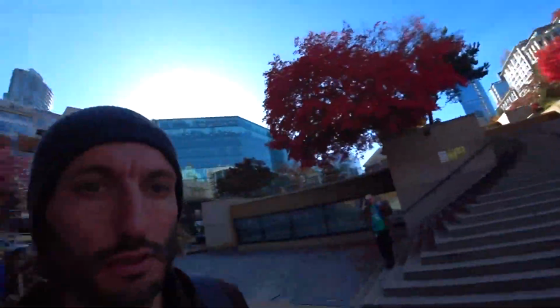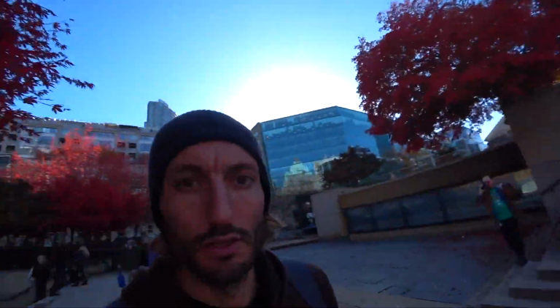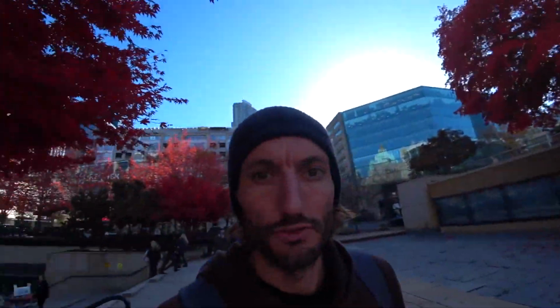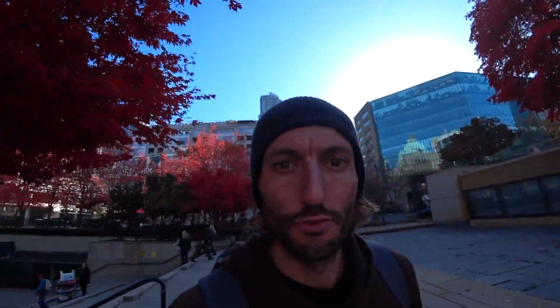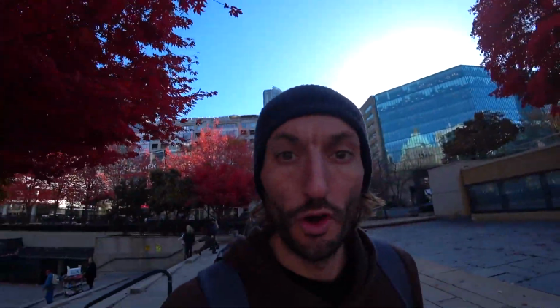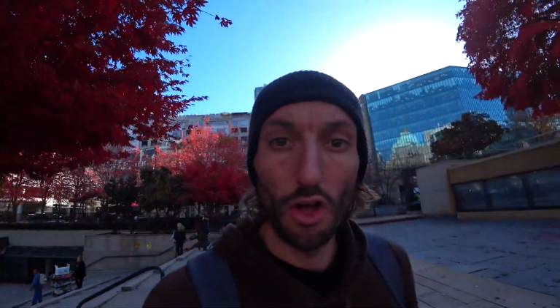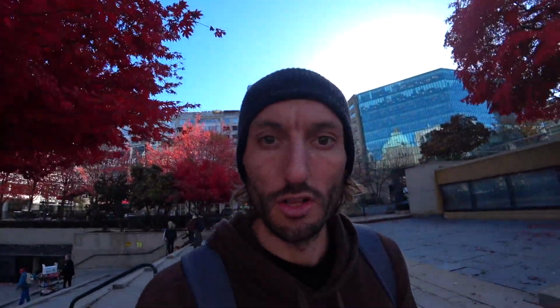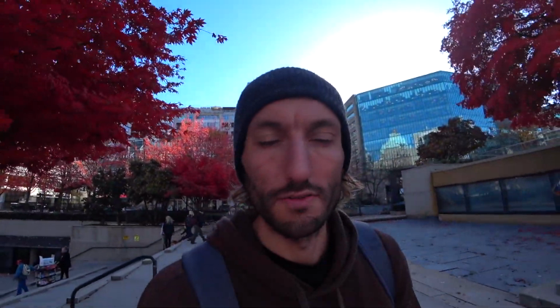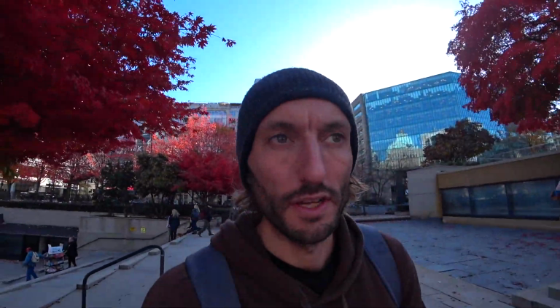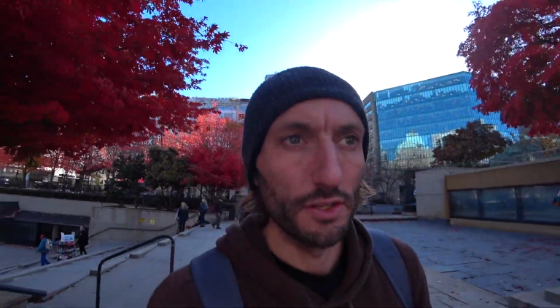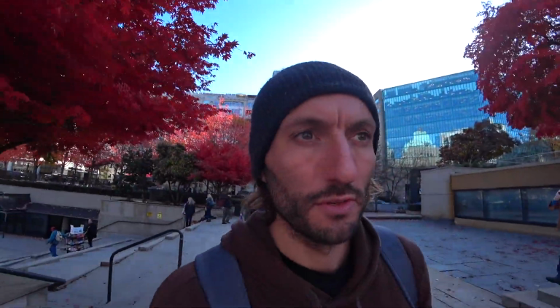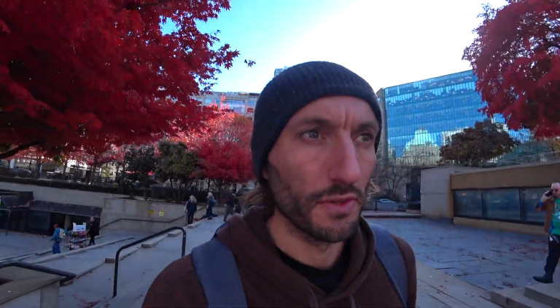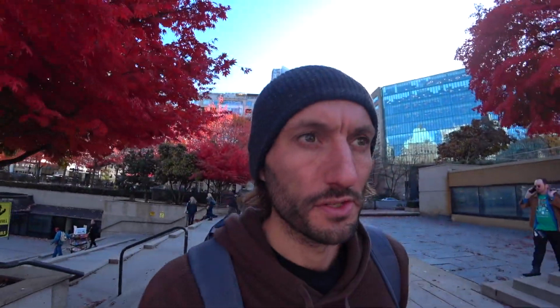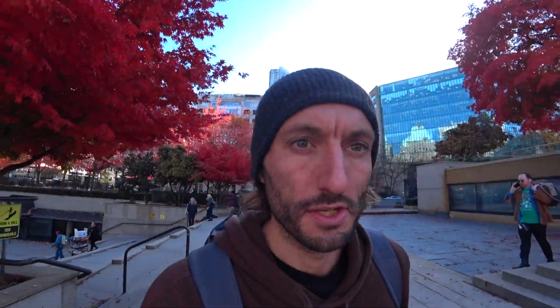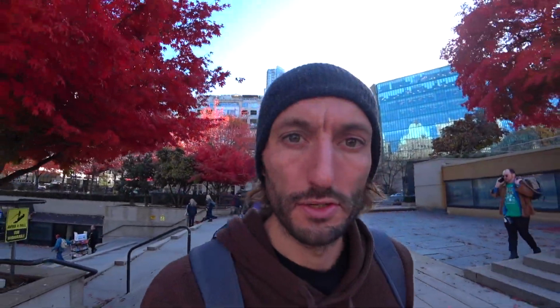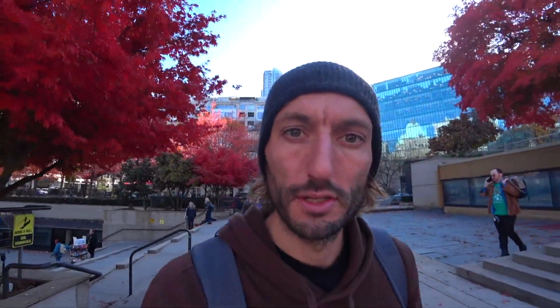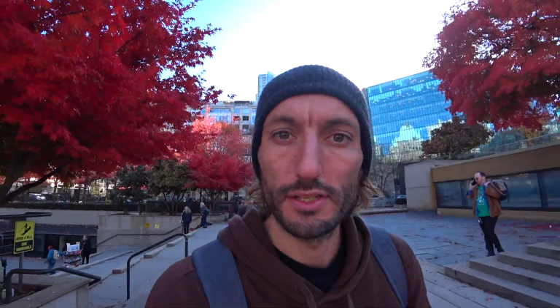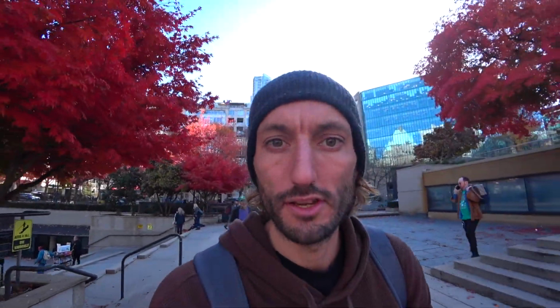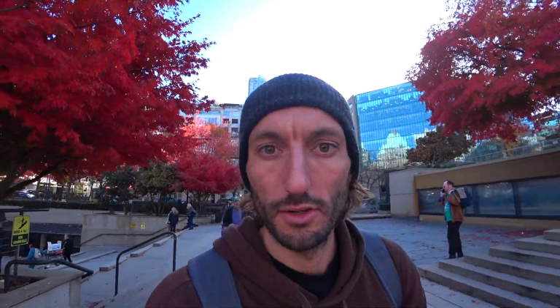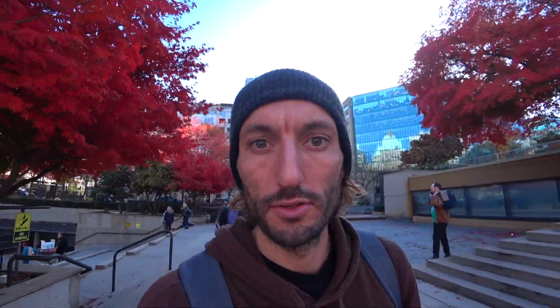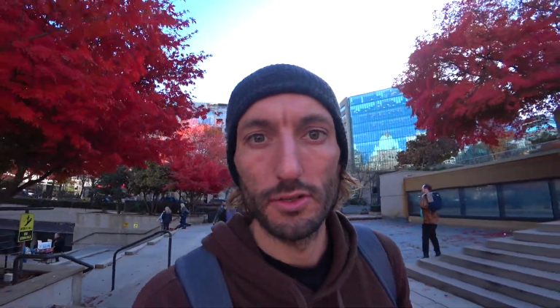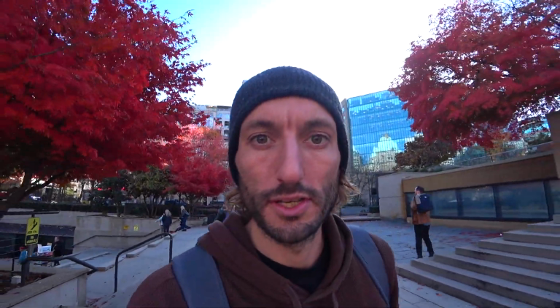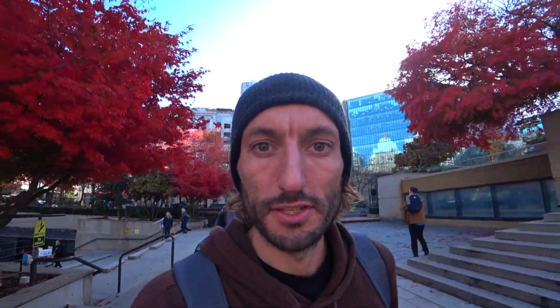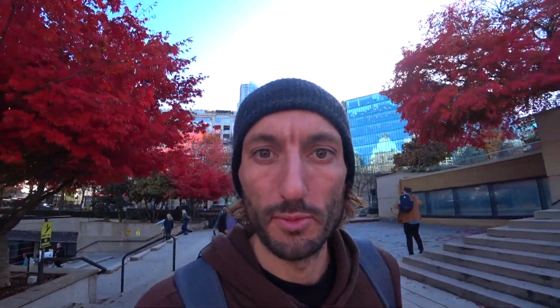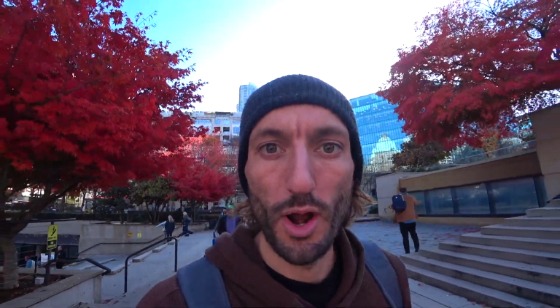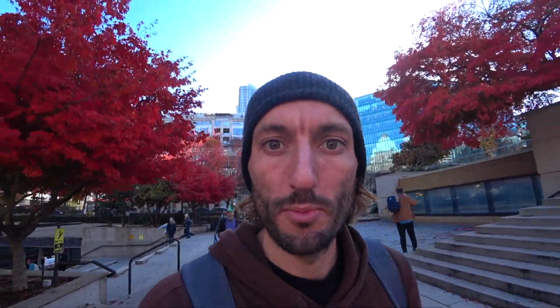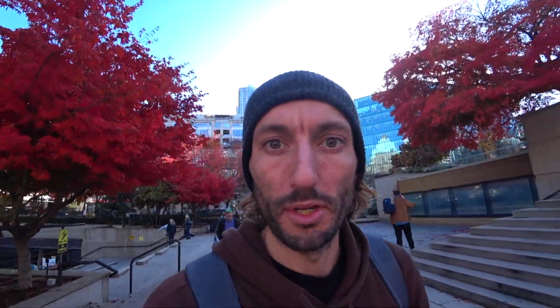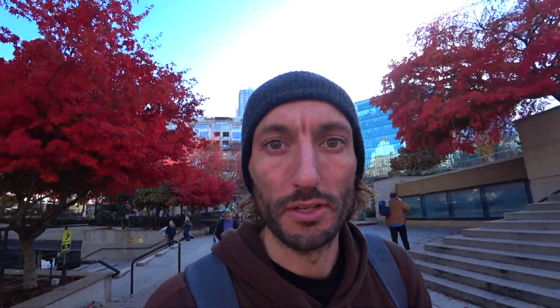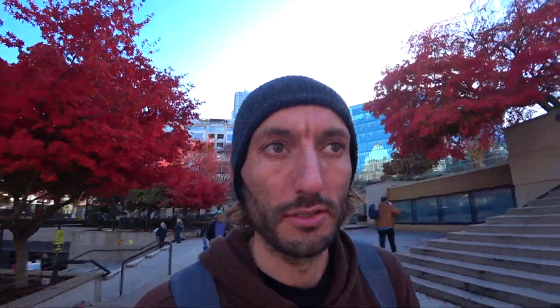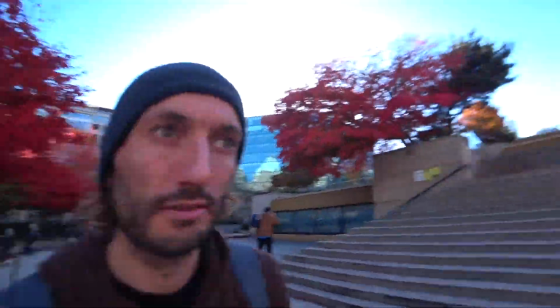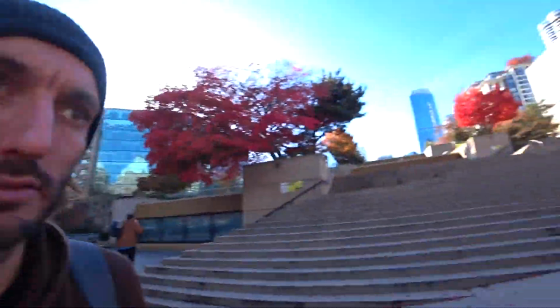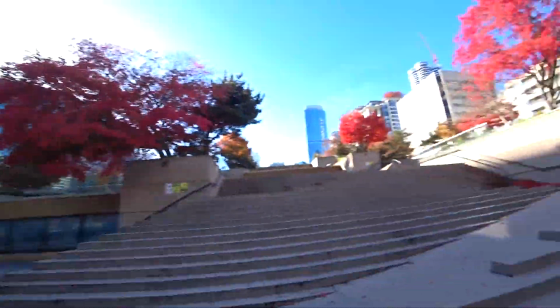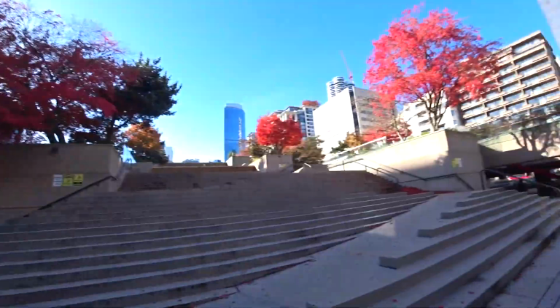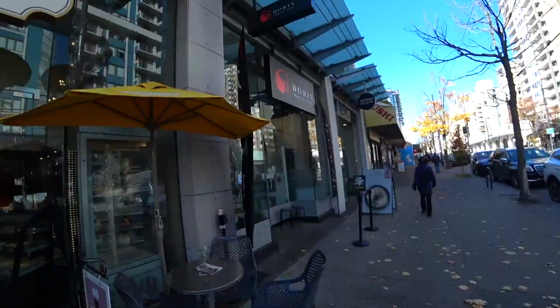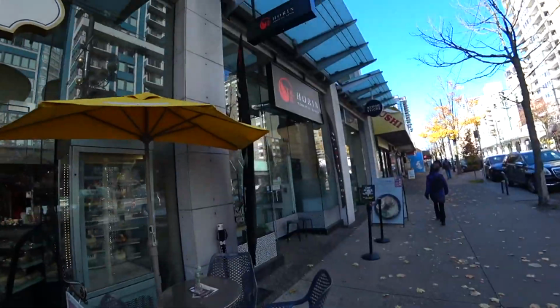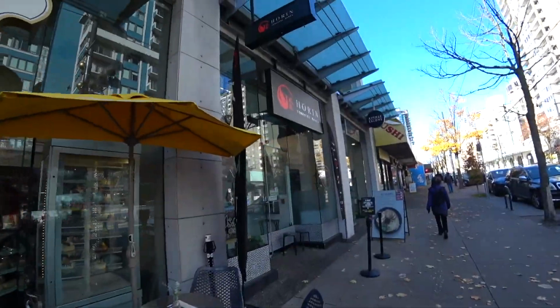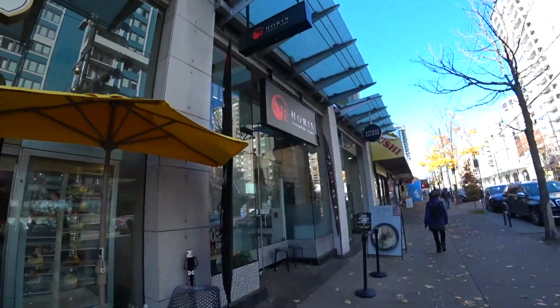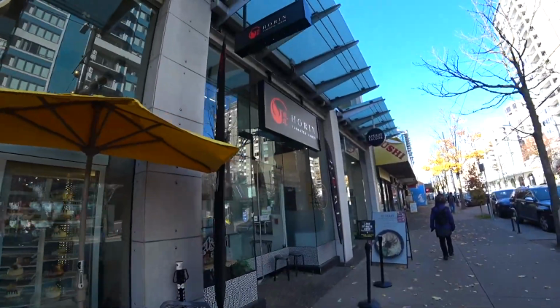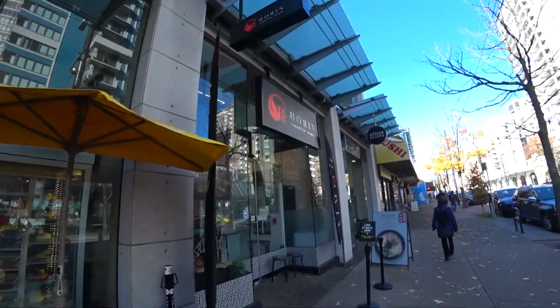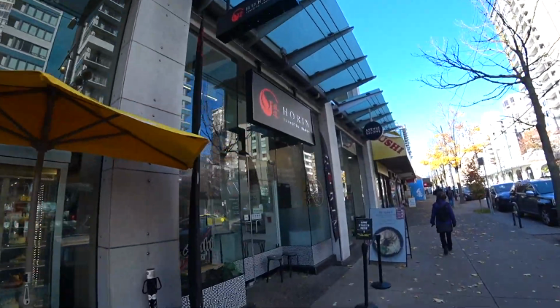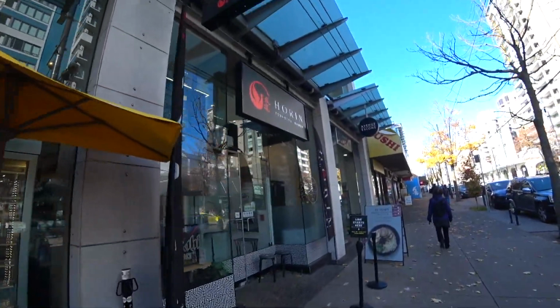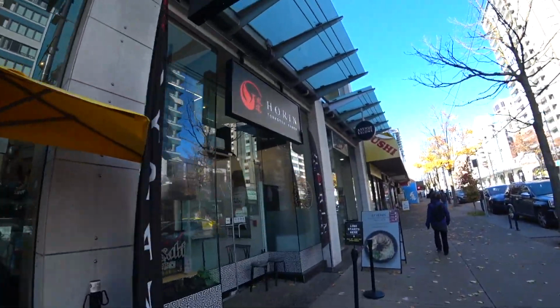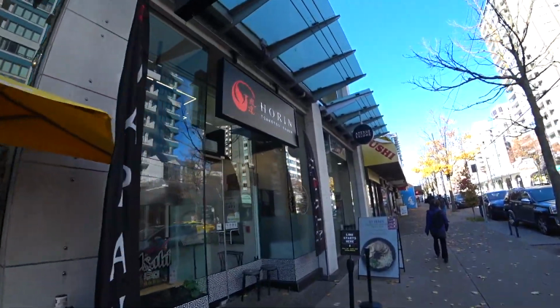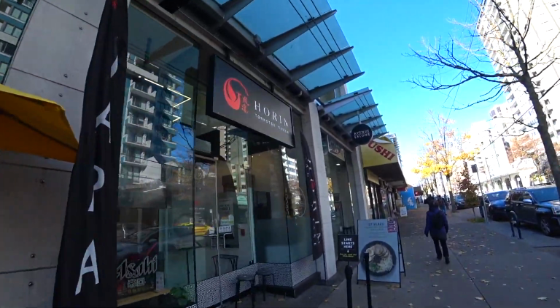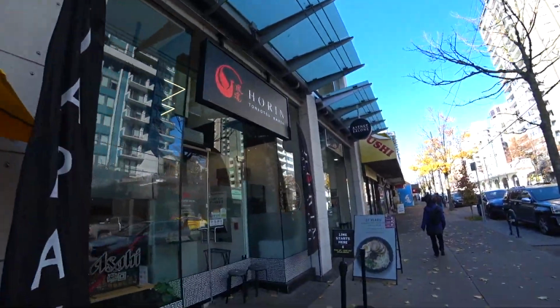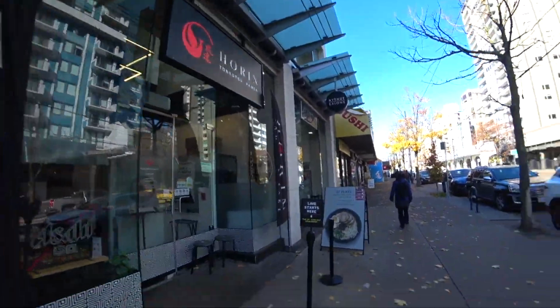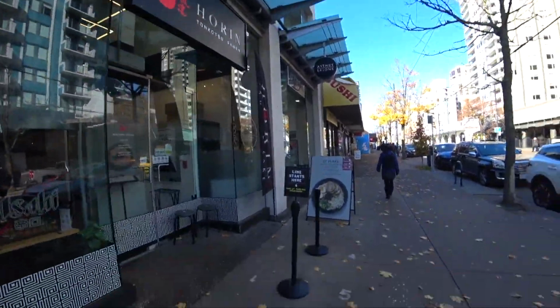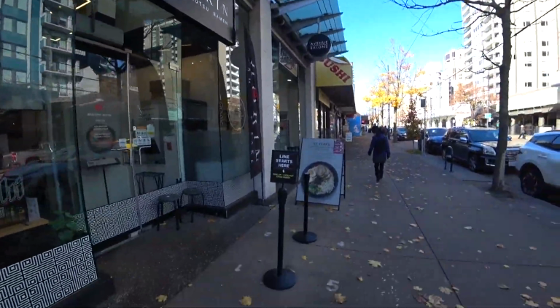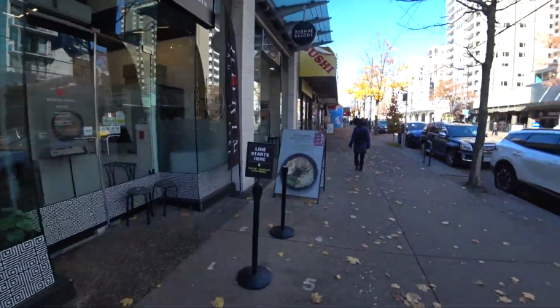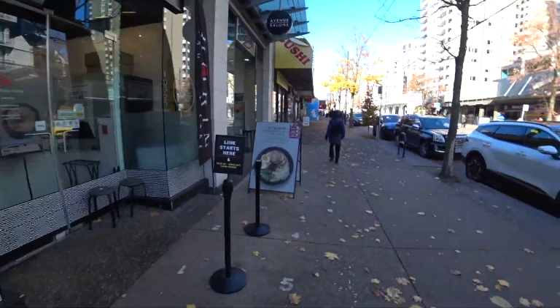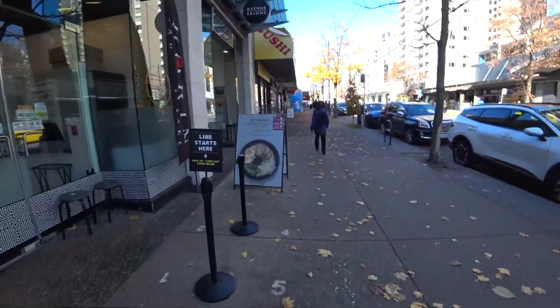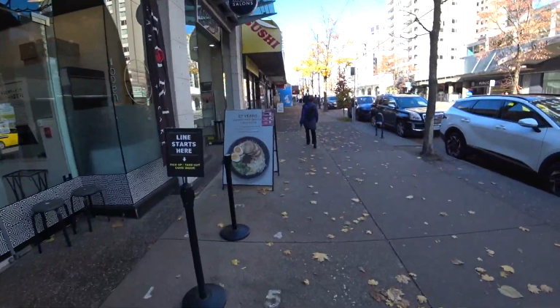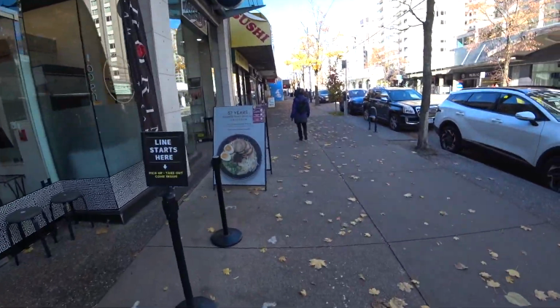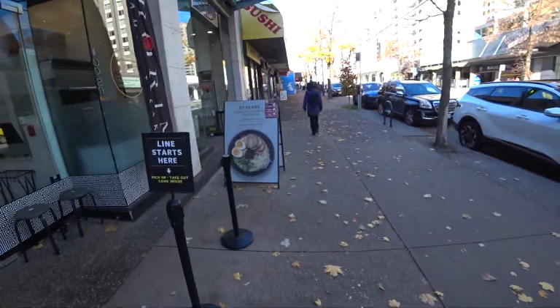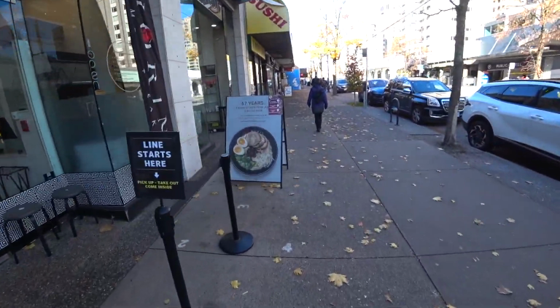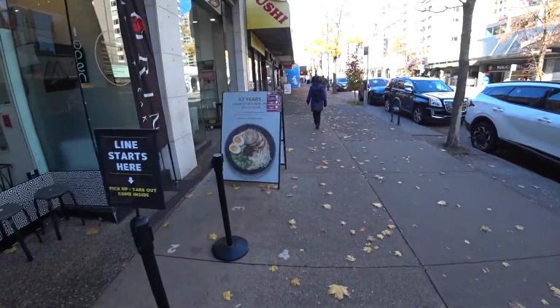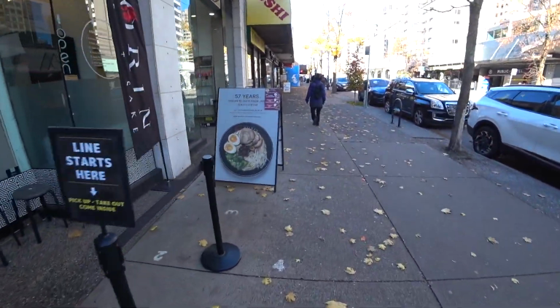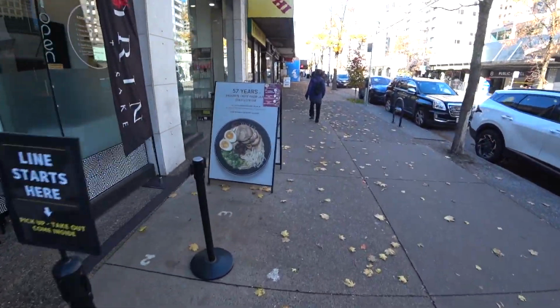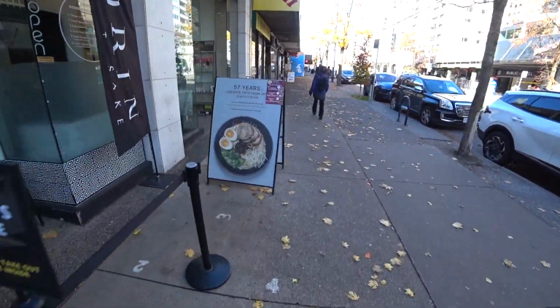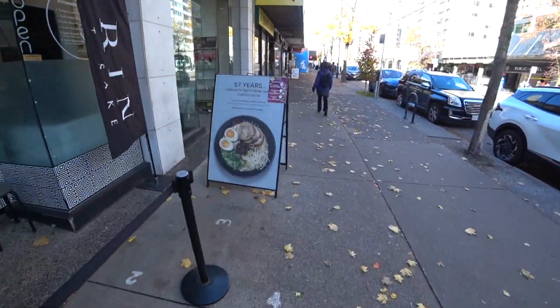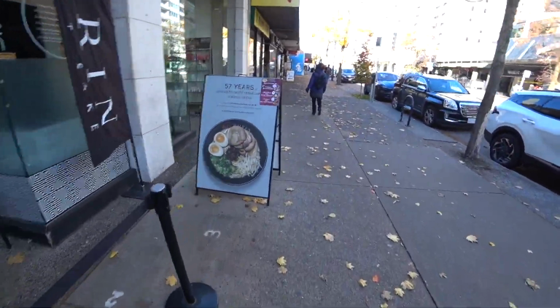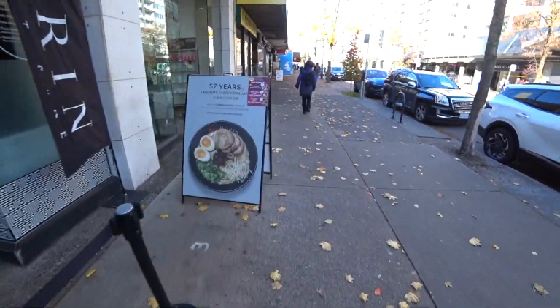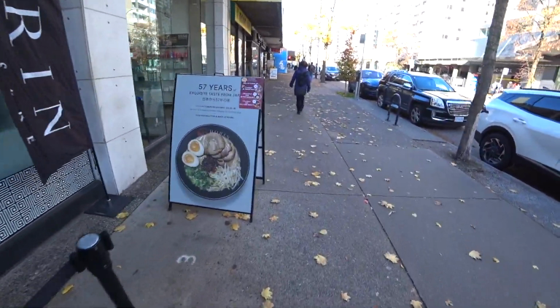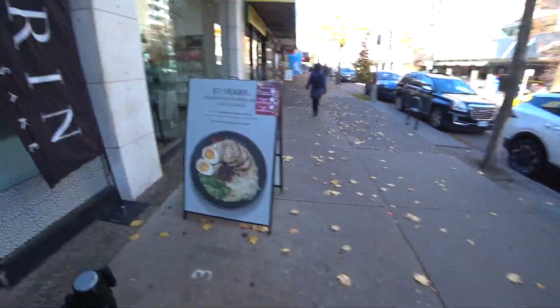It's fall in Vancouver, so let's go eat some ramen. Horan Tonkatsu ramen — 57 years.